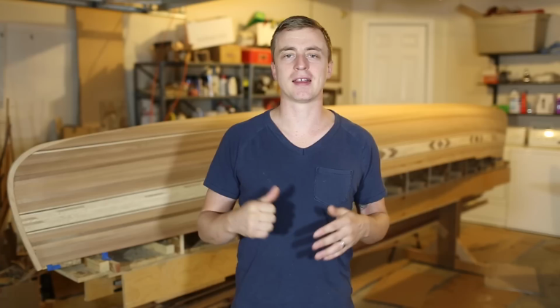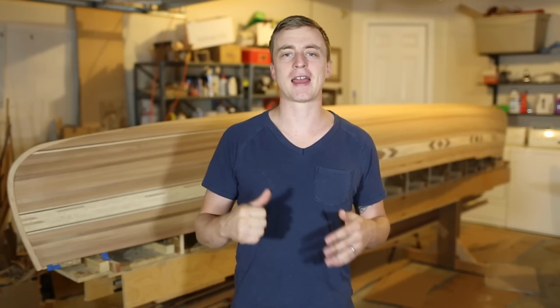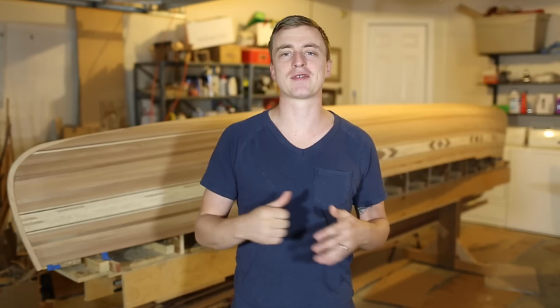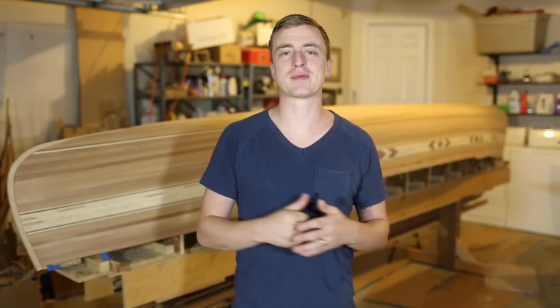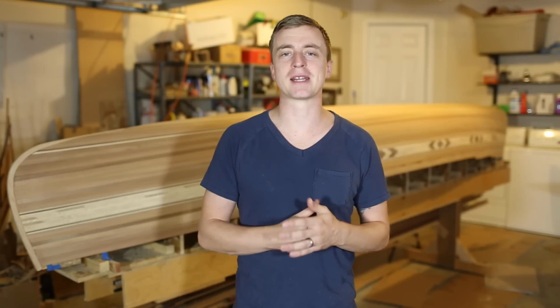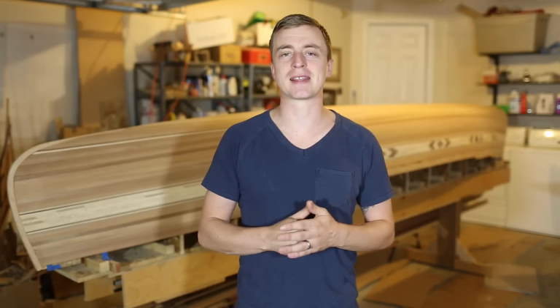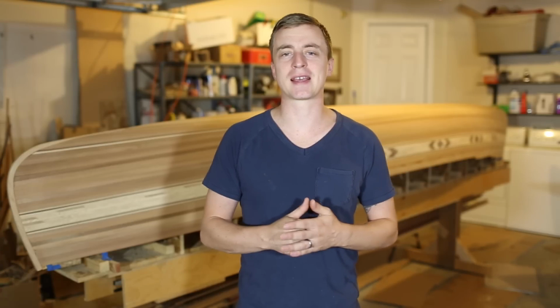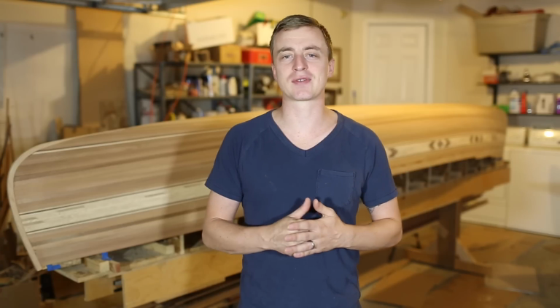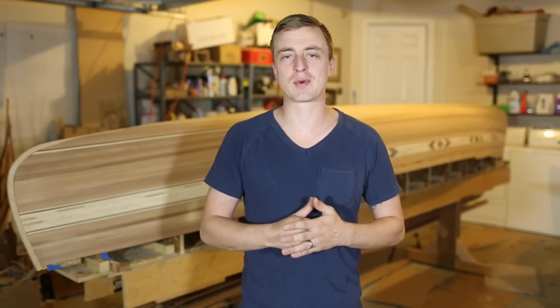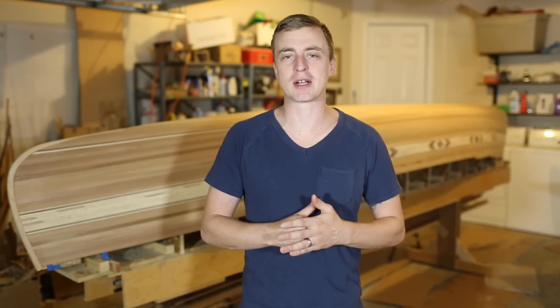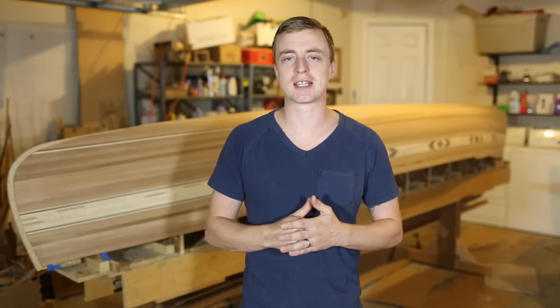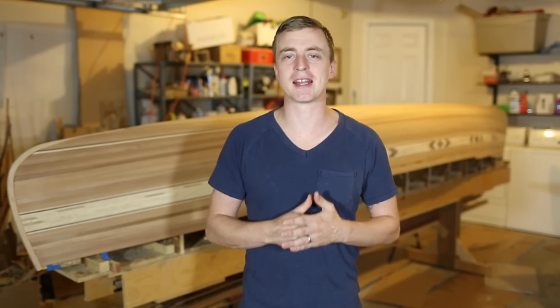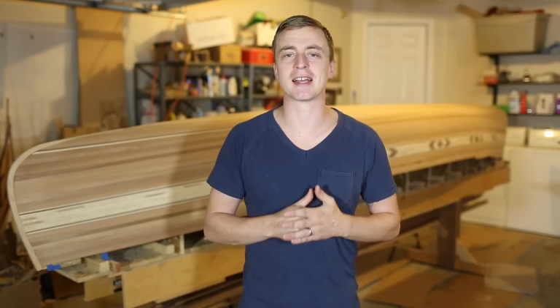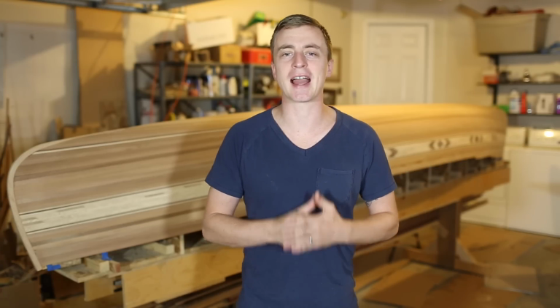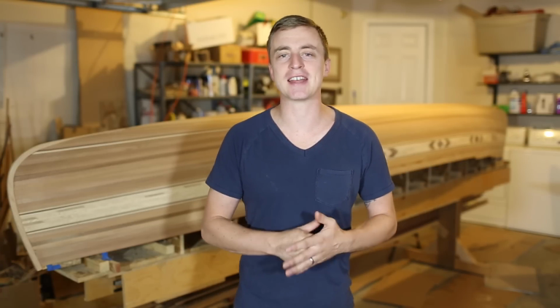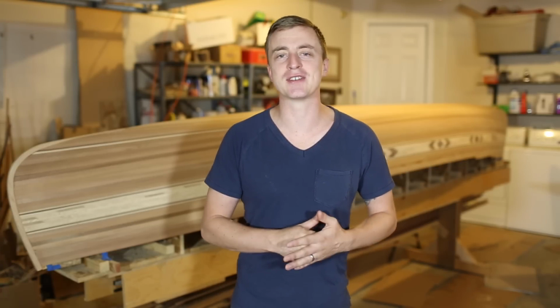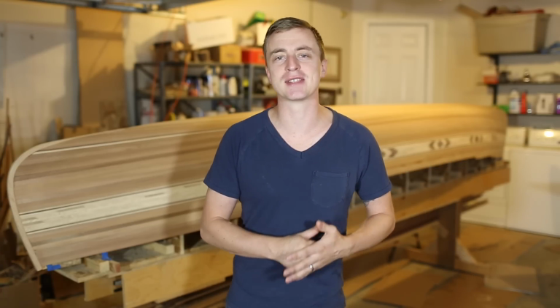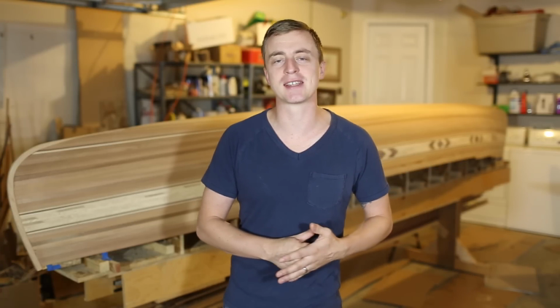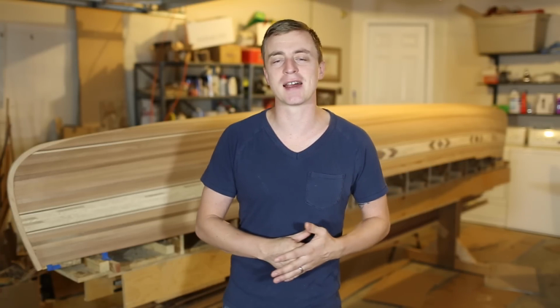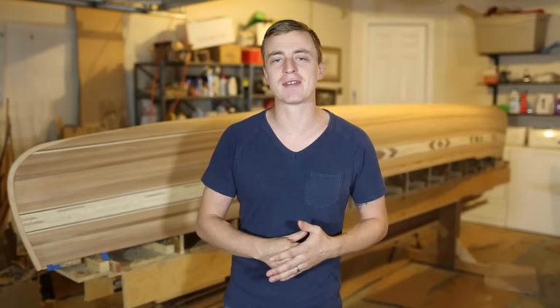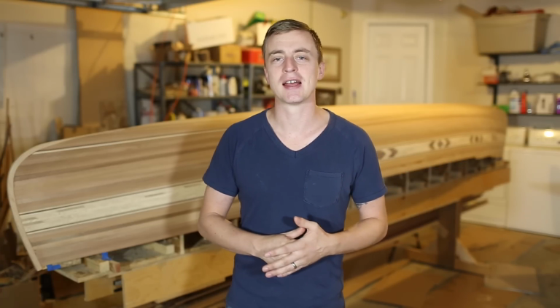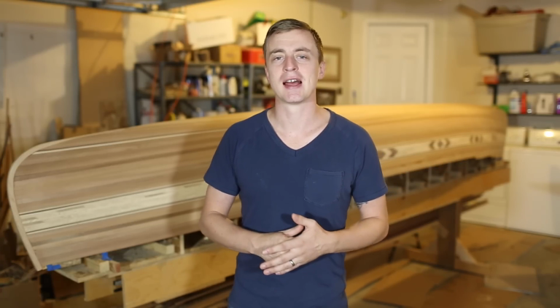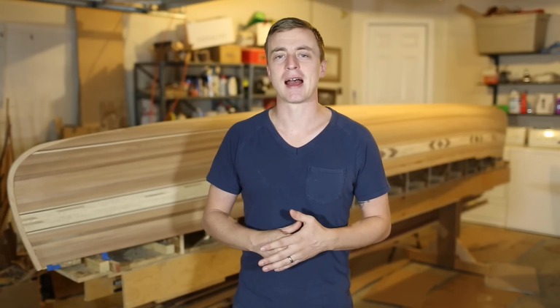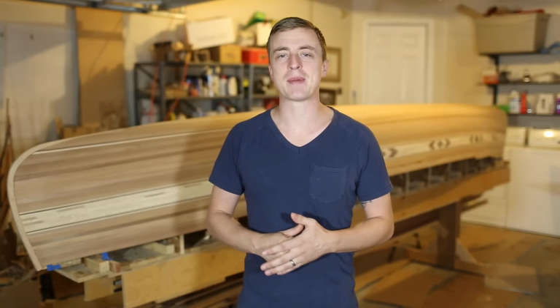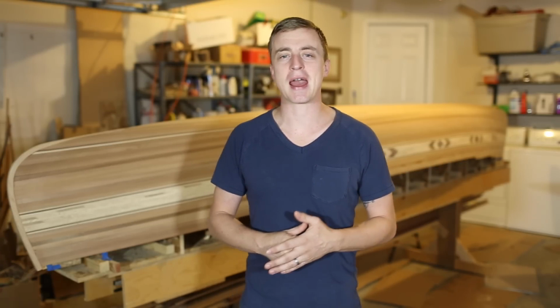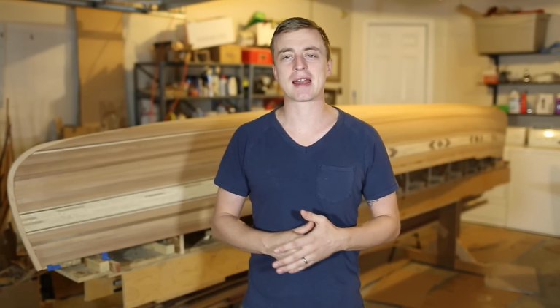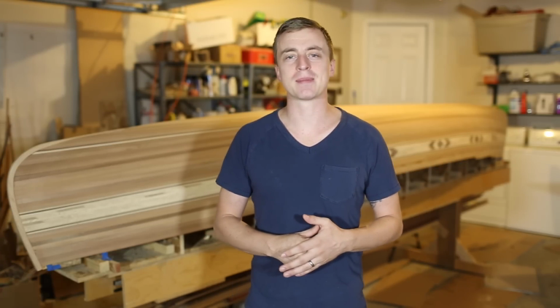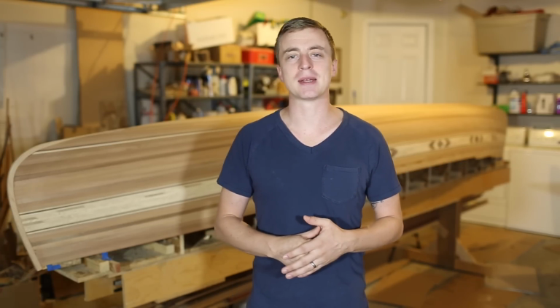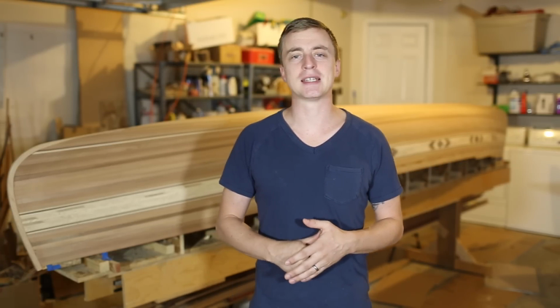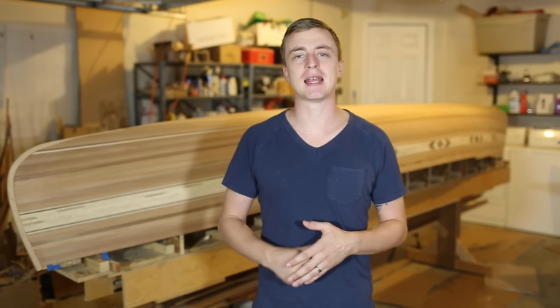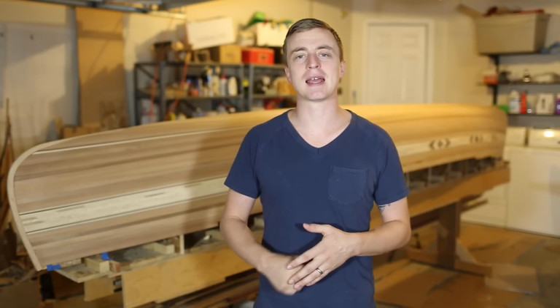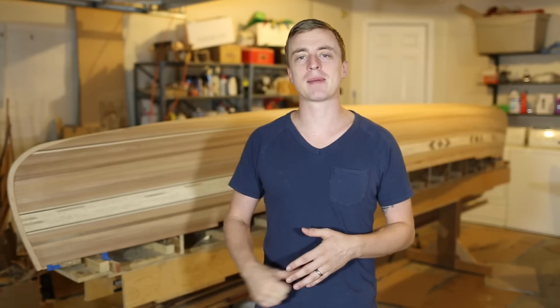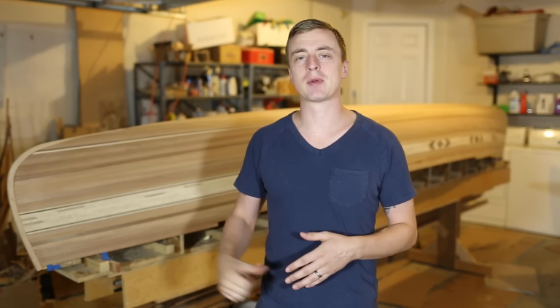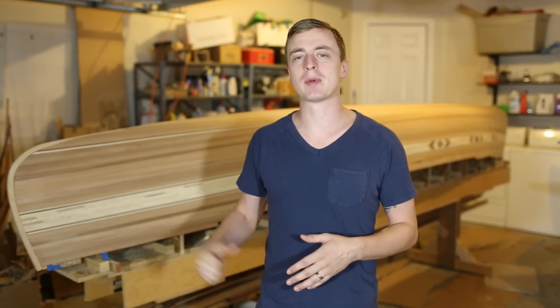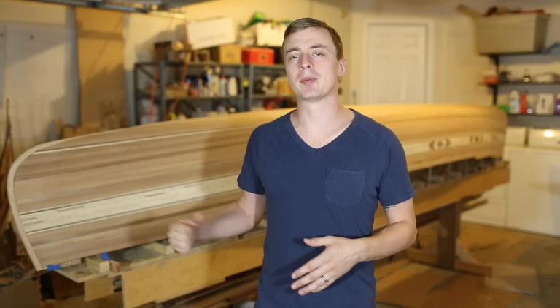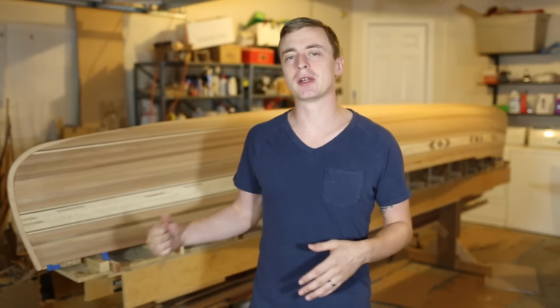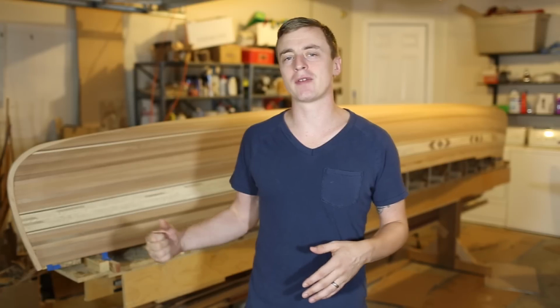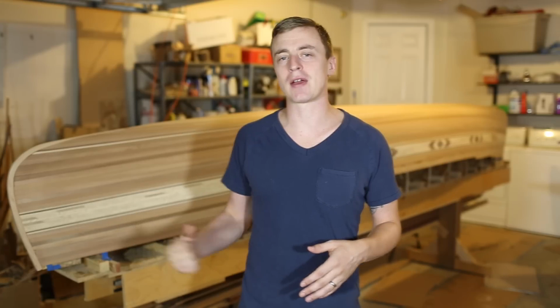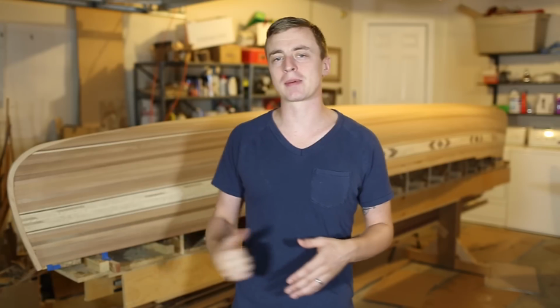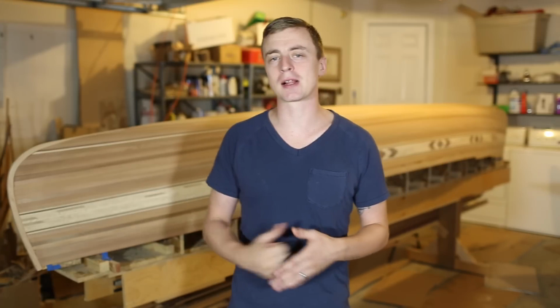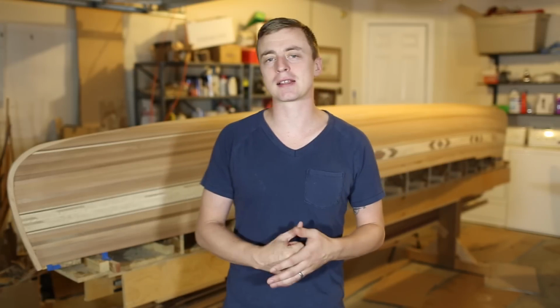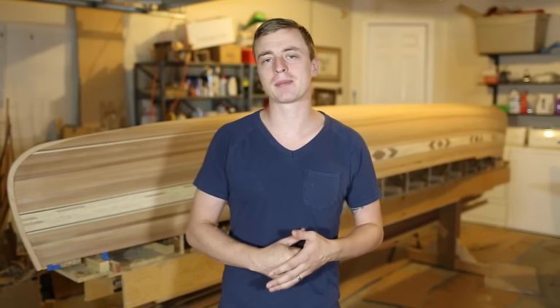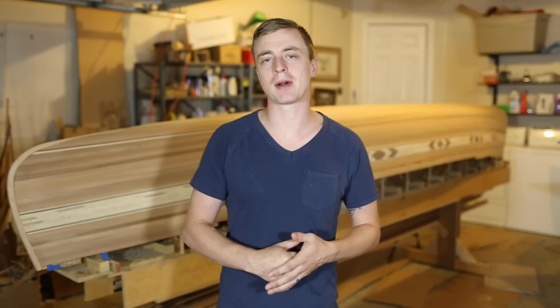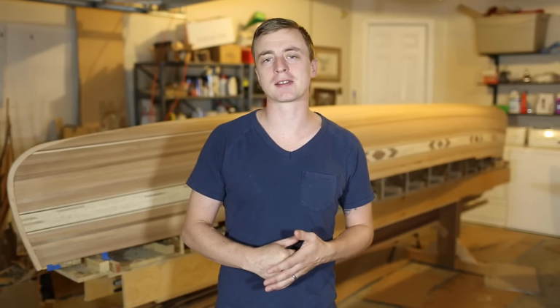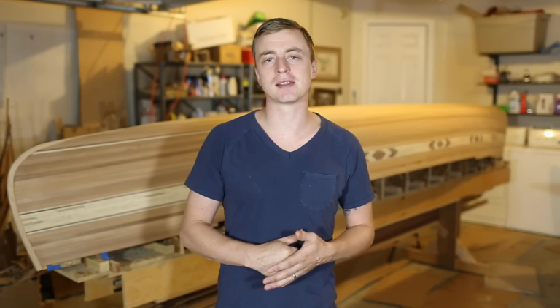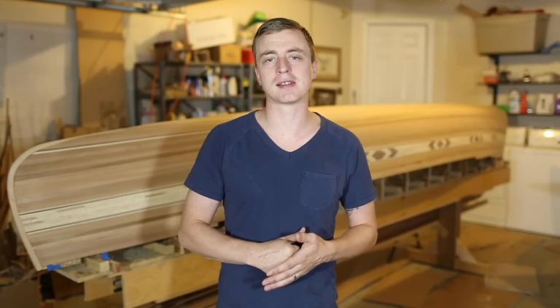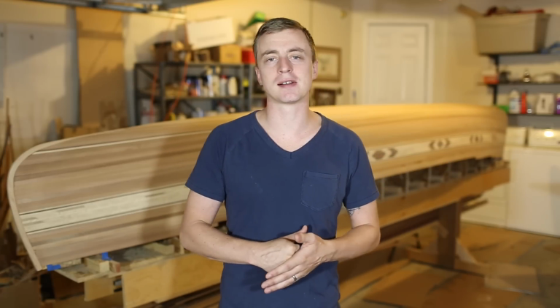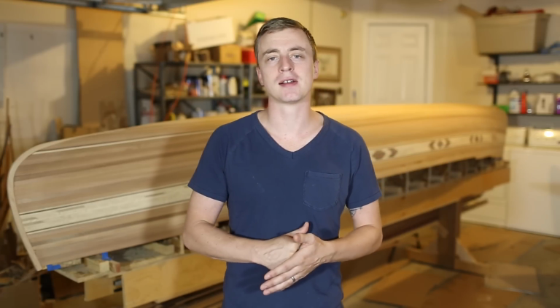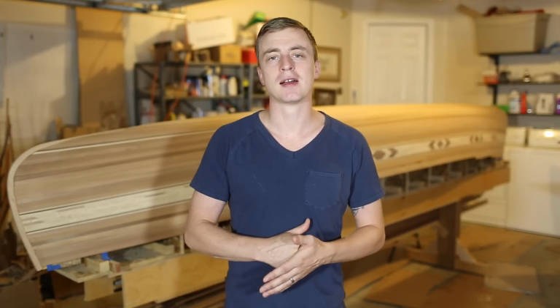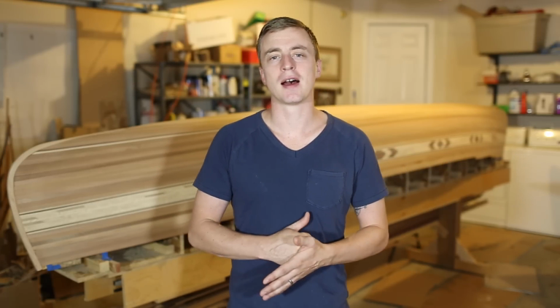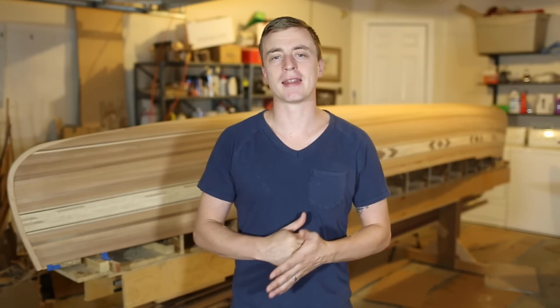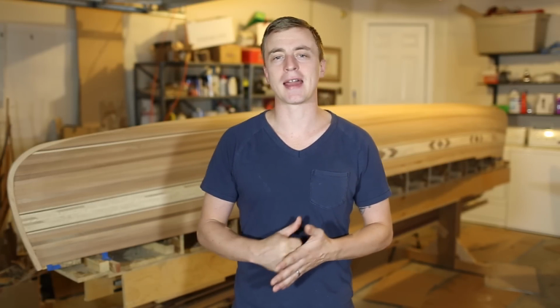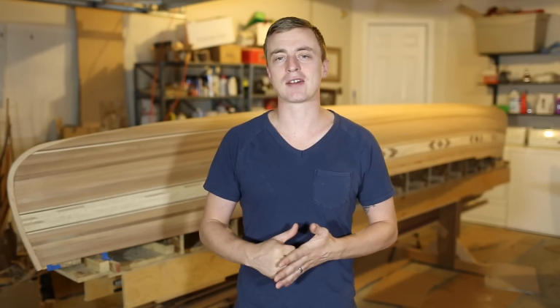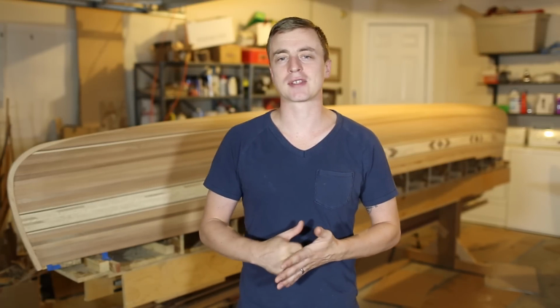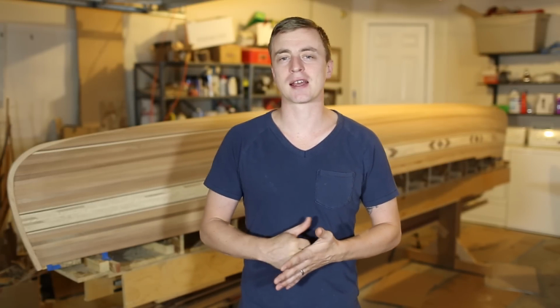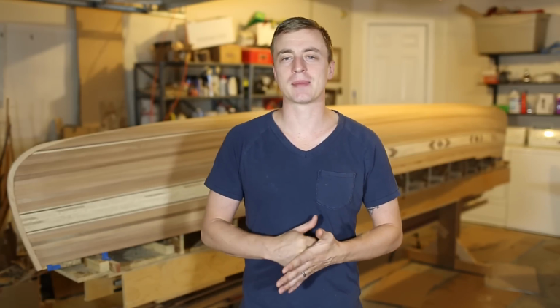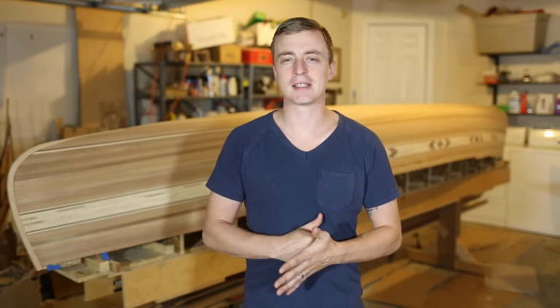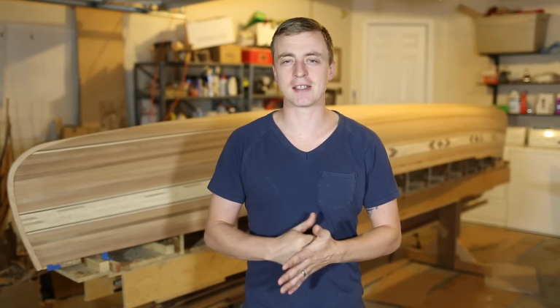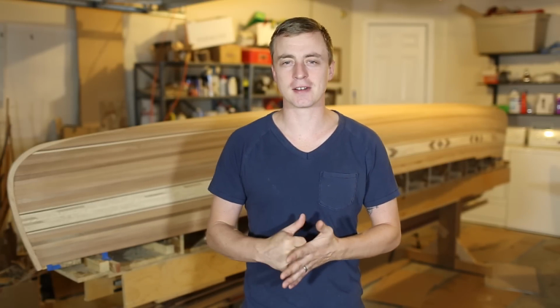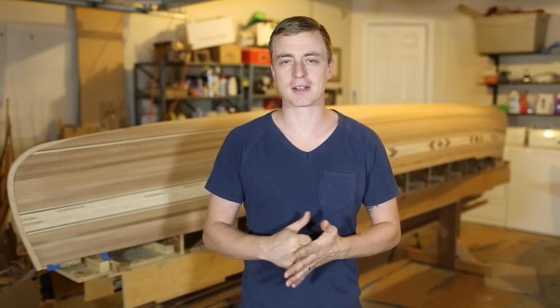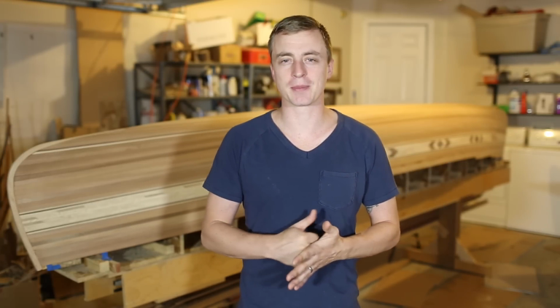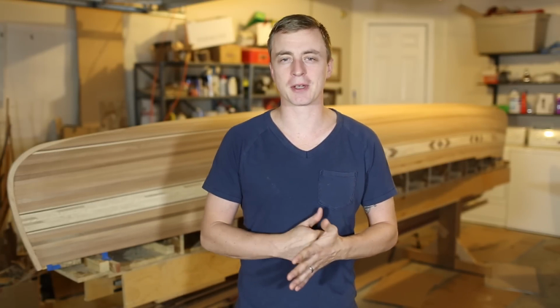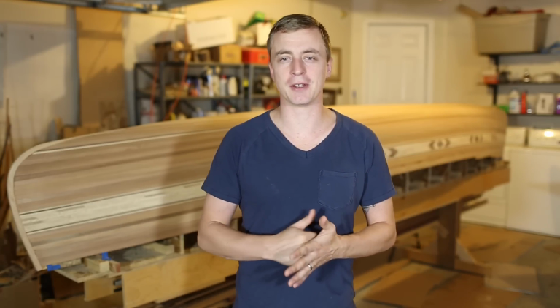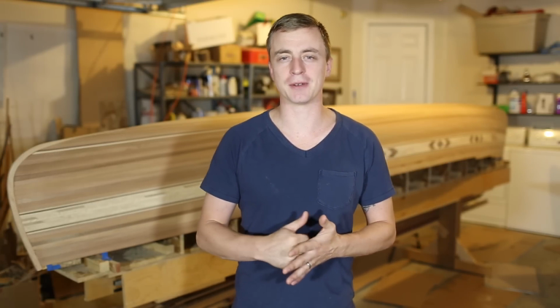Hey everybody, thanks for watching a guy doing stuff. I'm Adam and today I'm going to be putting a fiberglass epoxy seal on the outside of my cedar strip canoe.